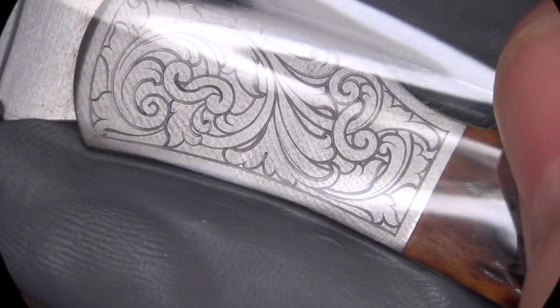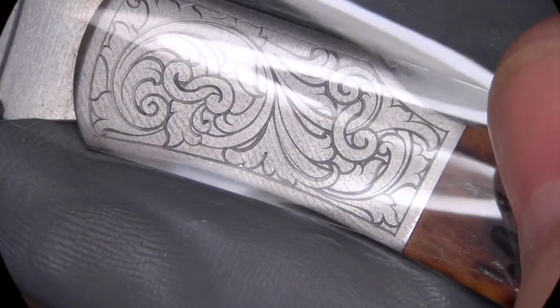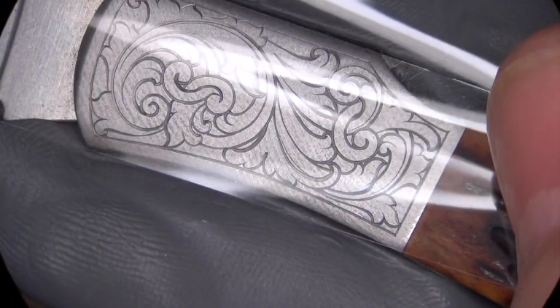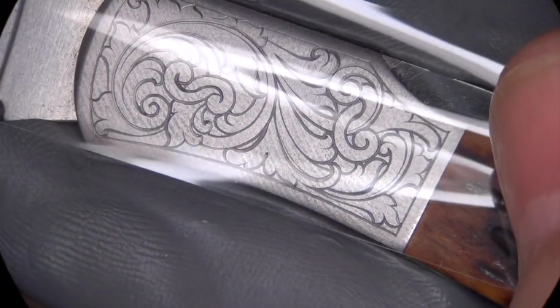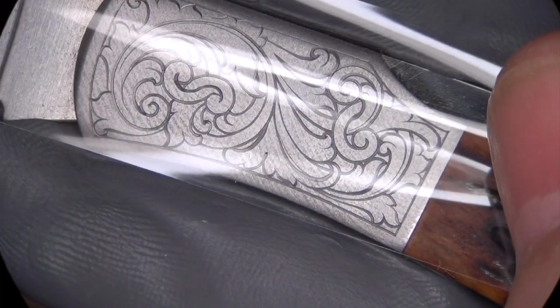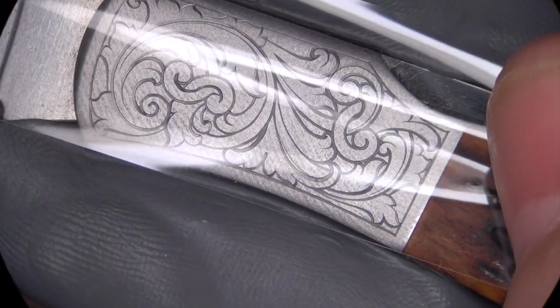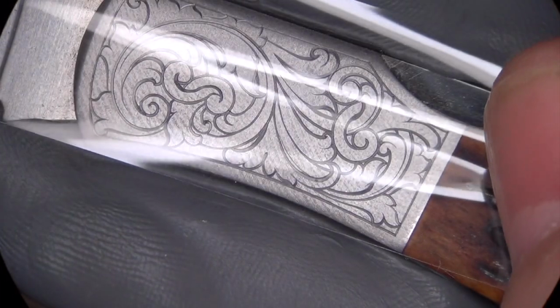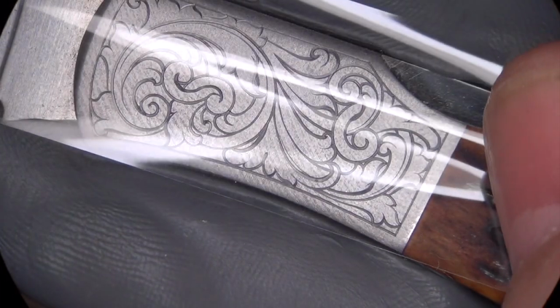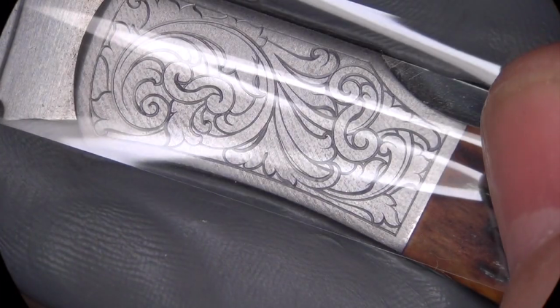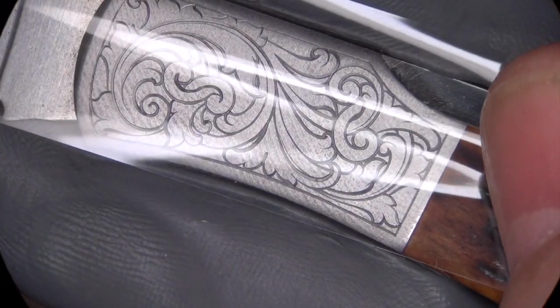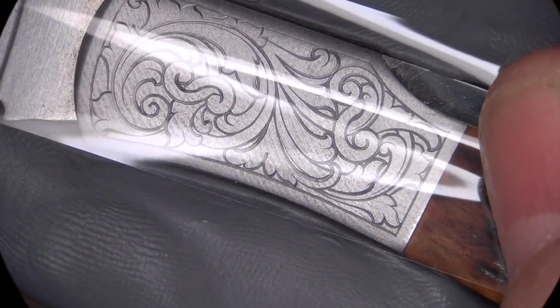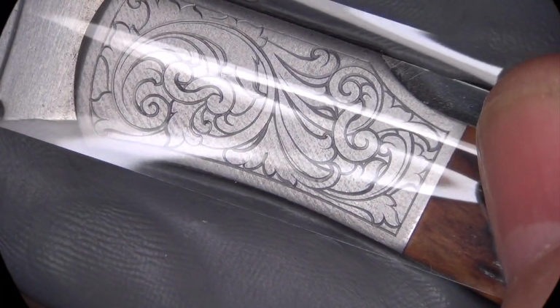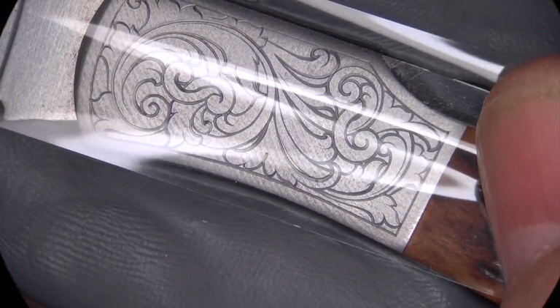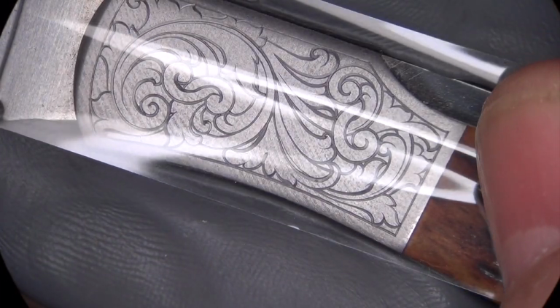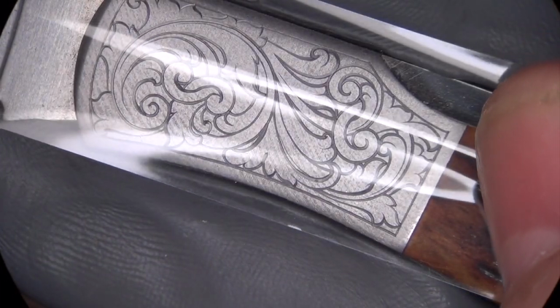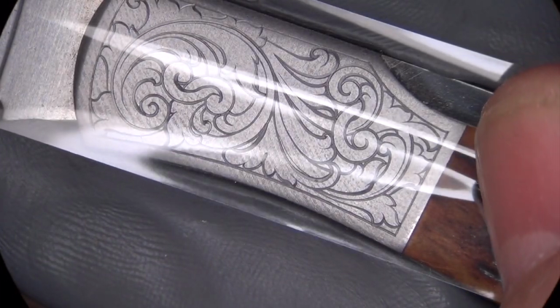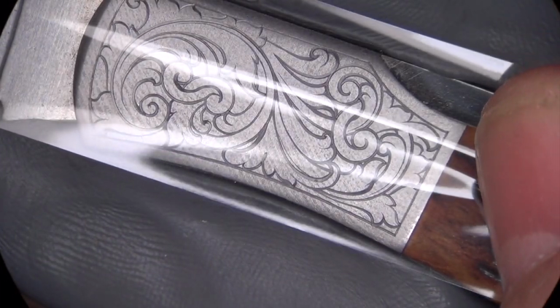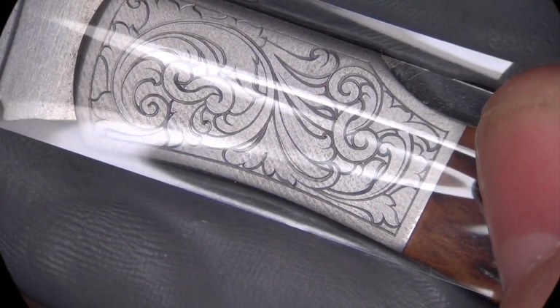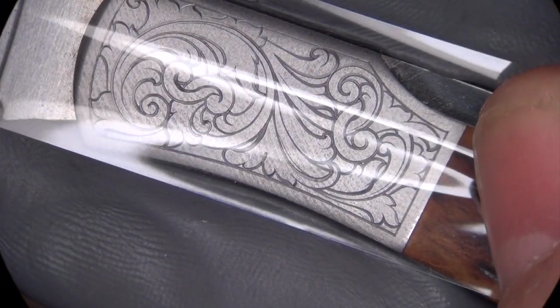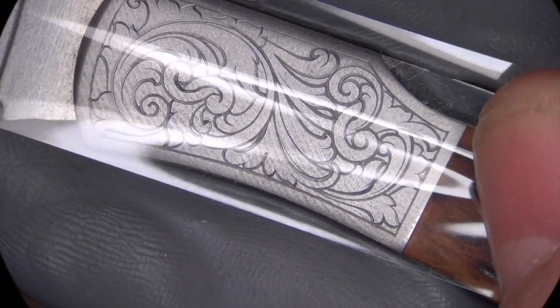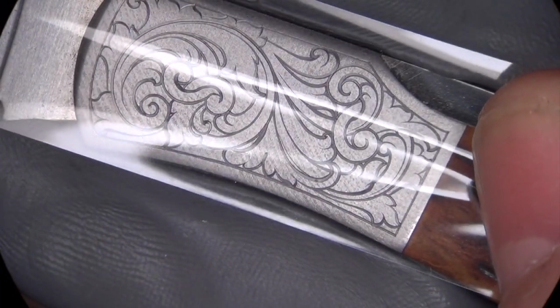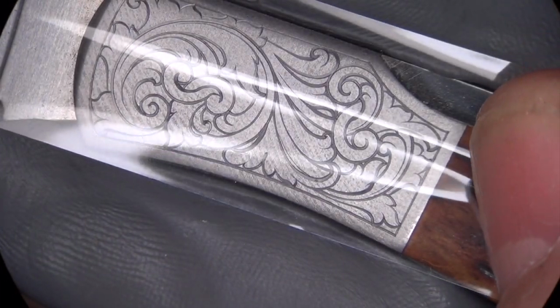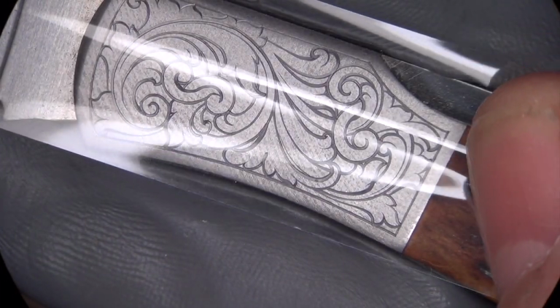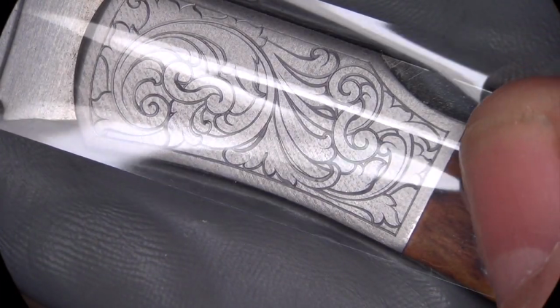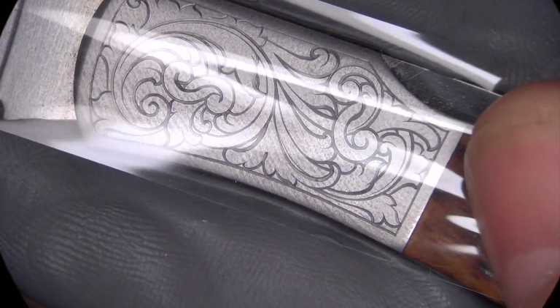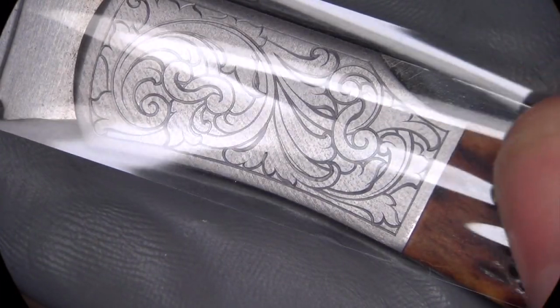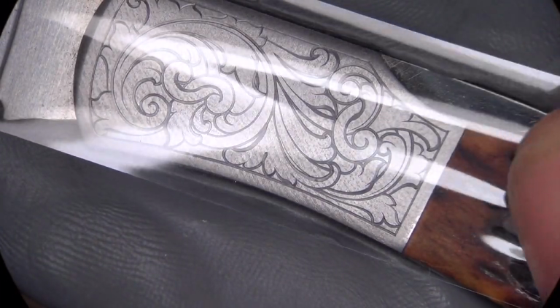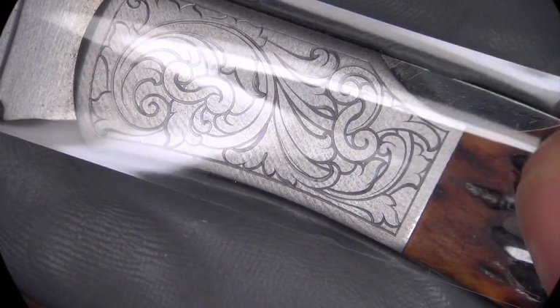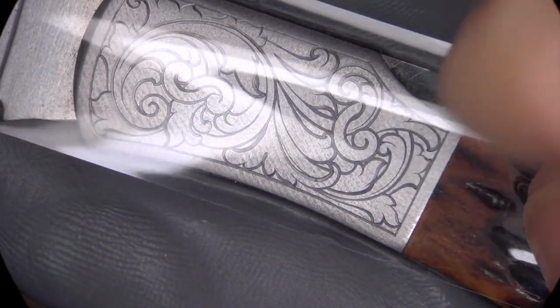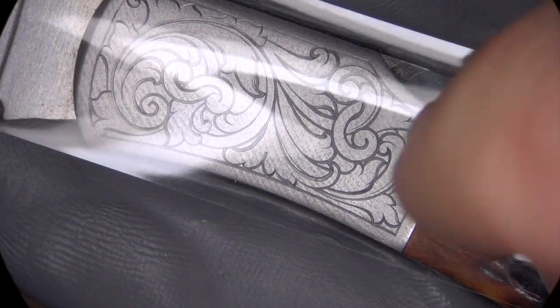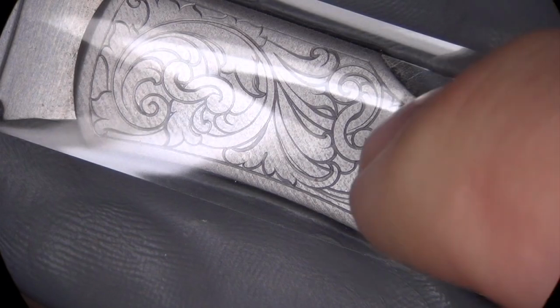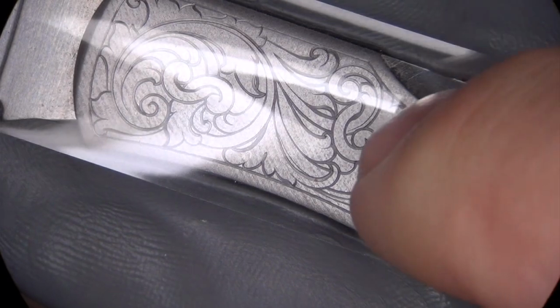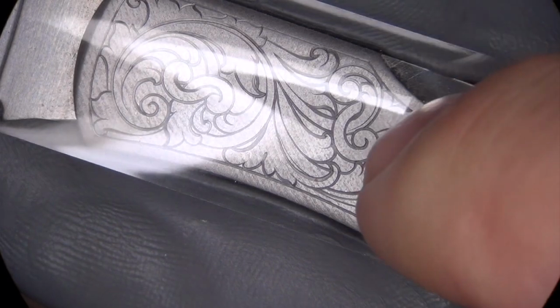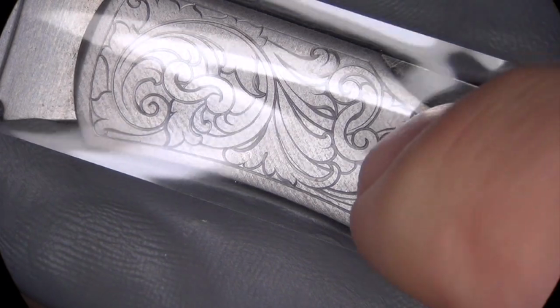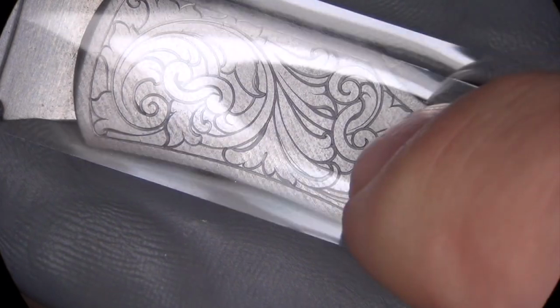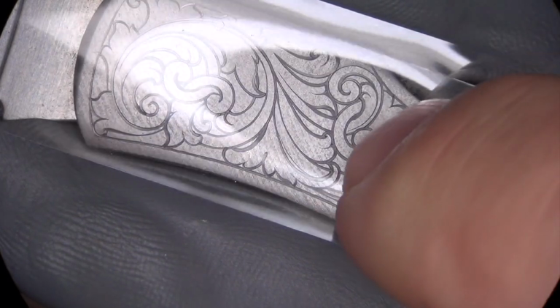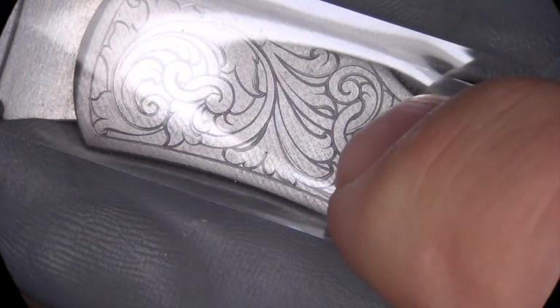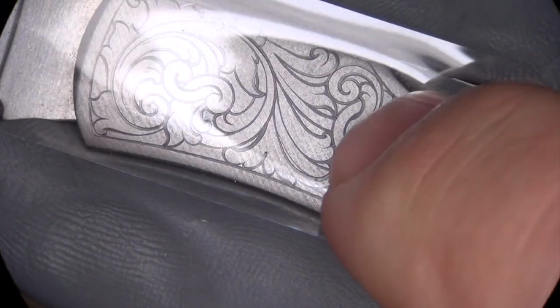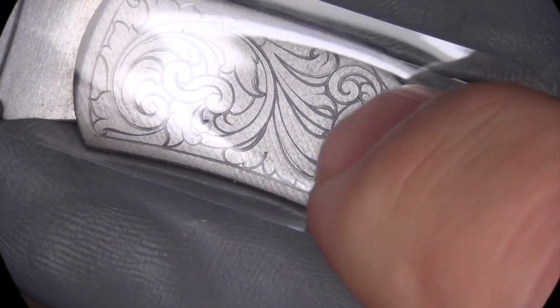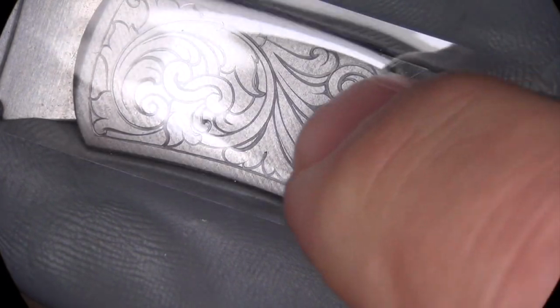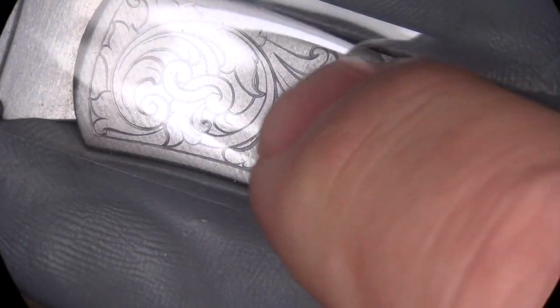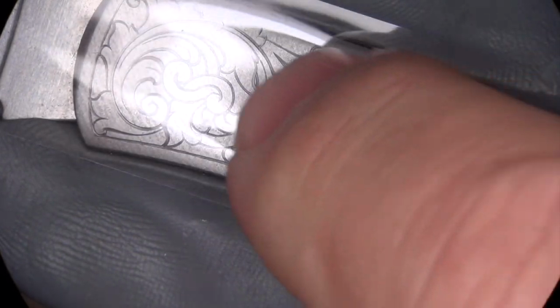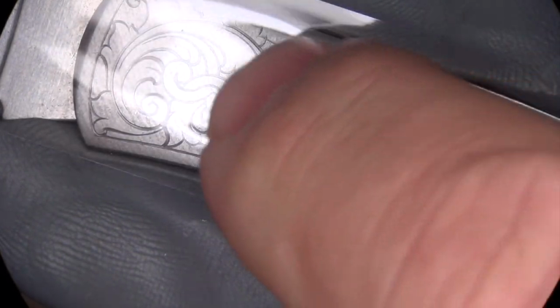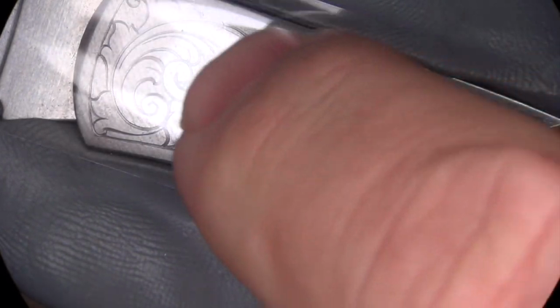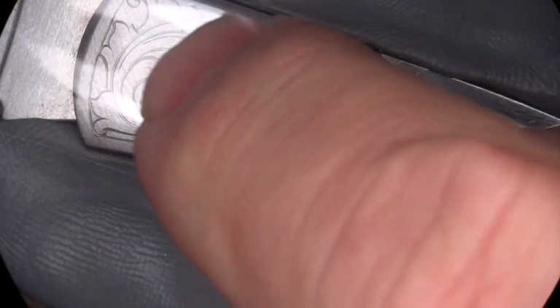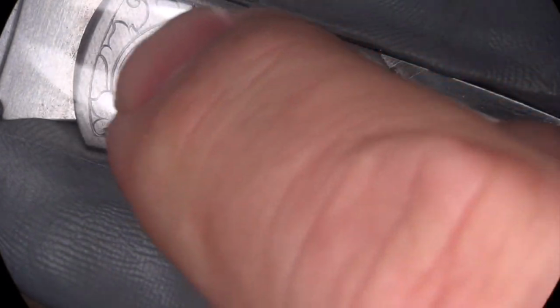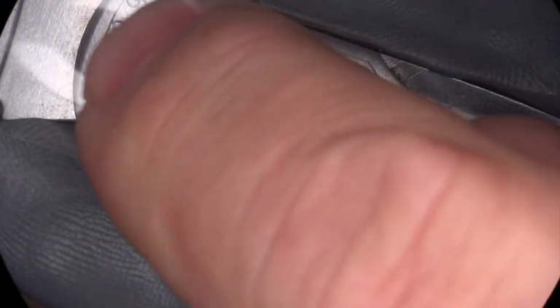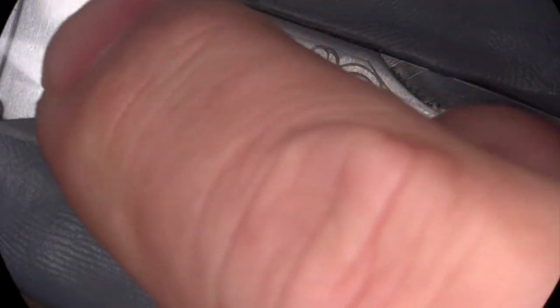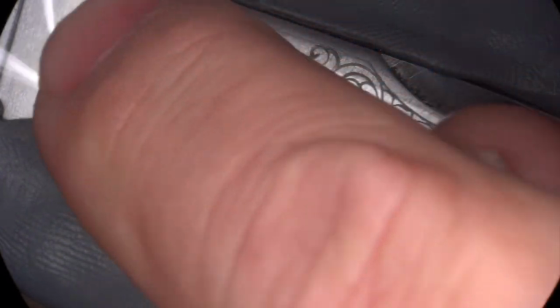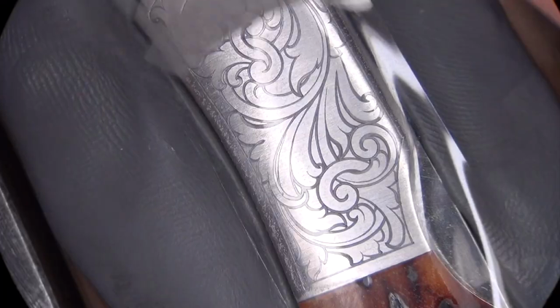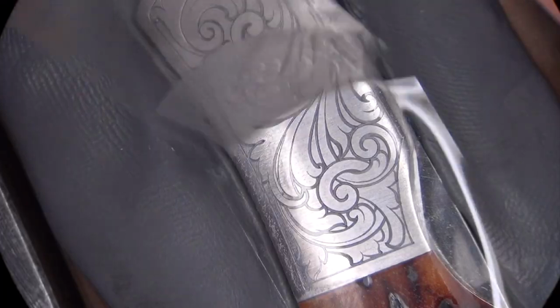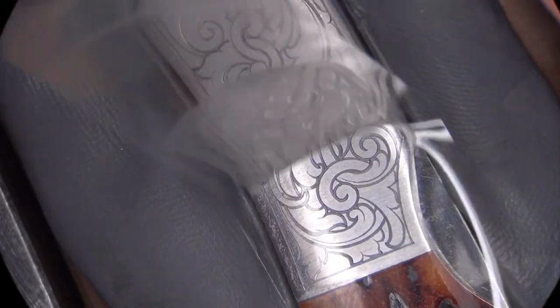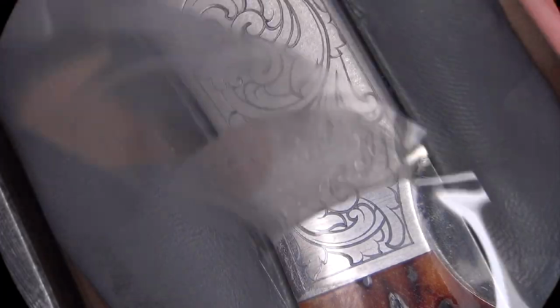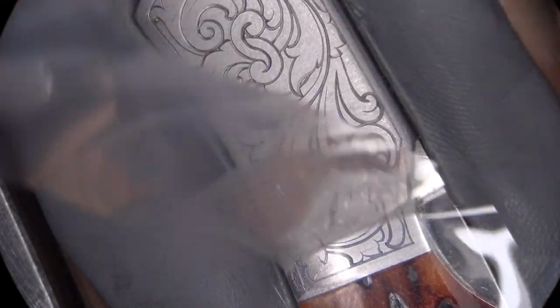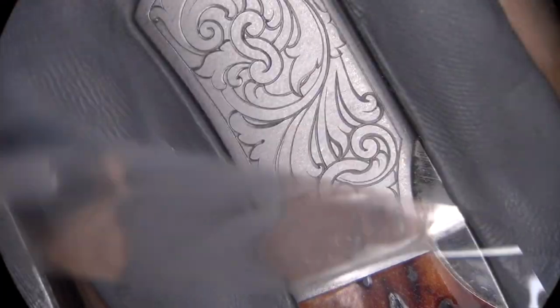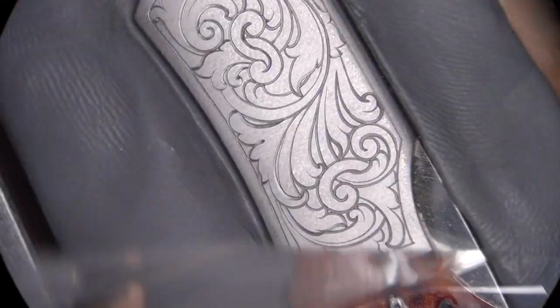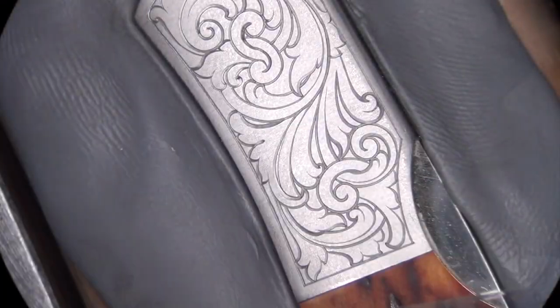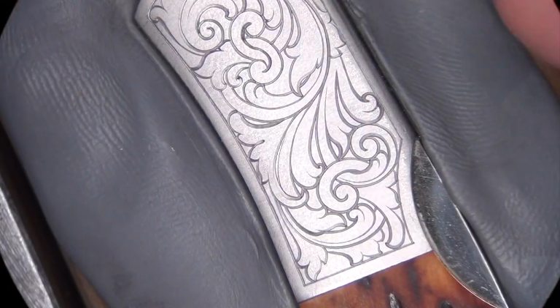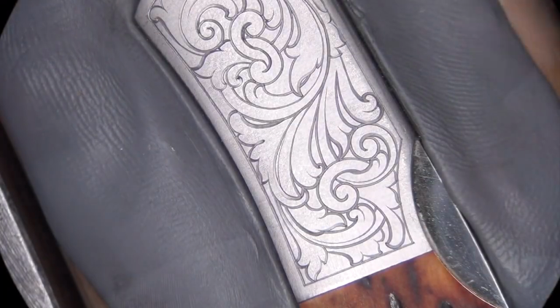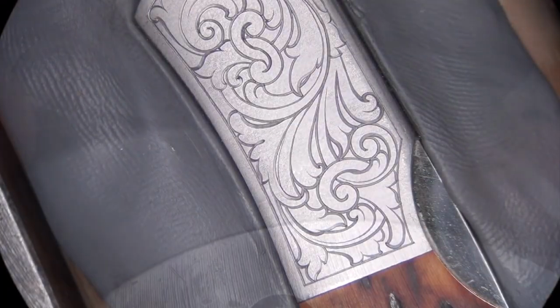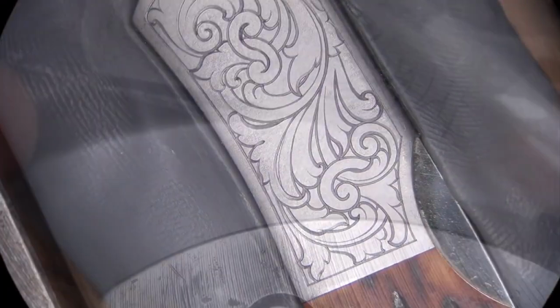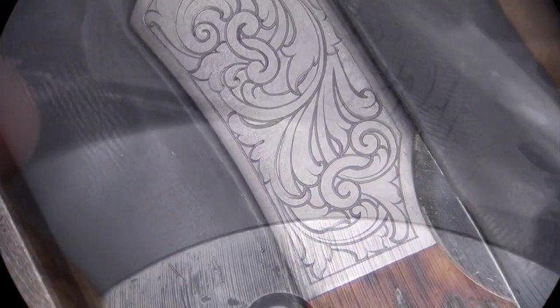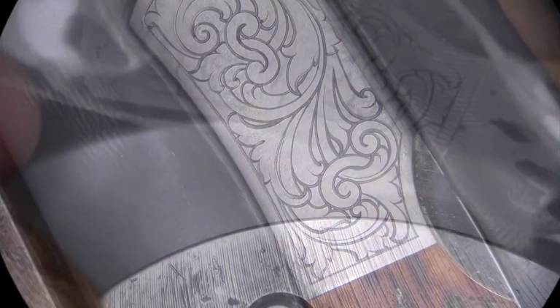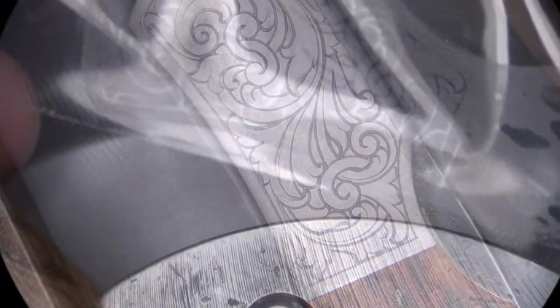See how I mirror and transfer designs with 100% accuracy using transfer wax and clear tape.